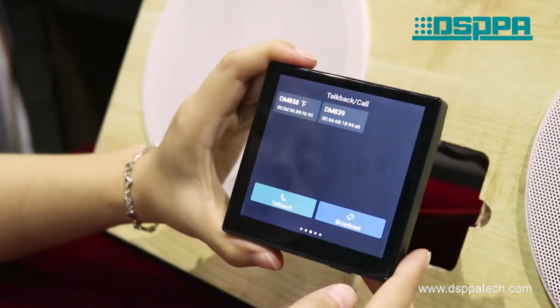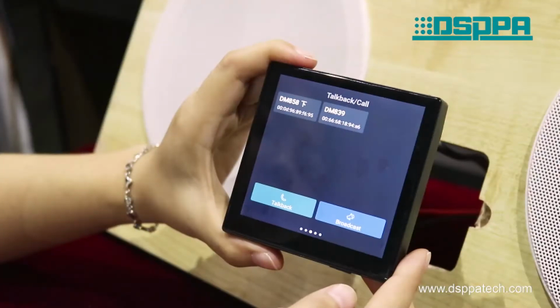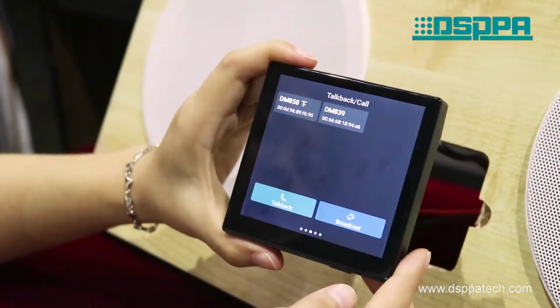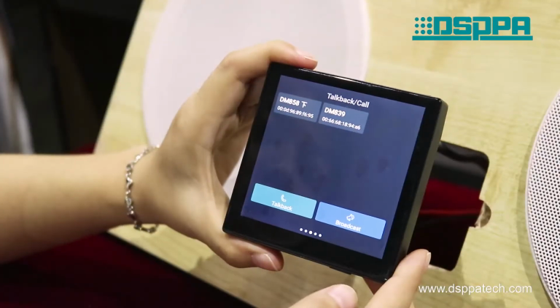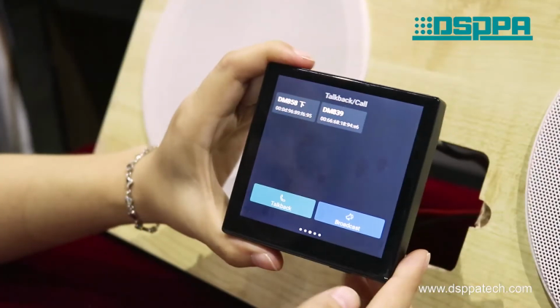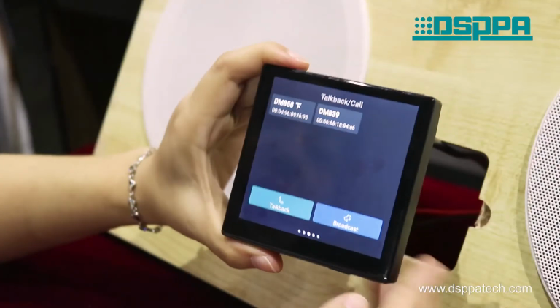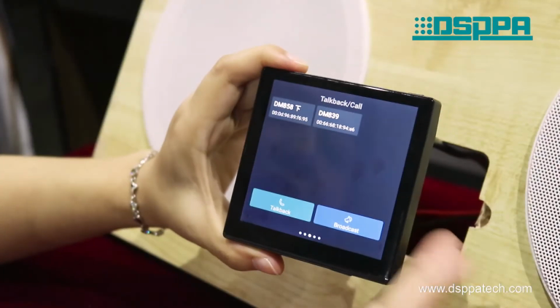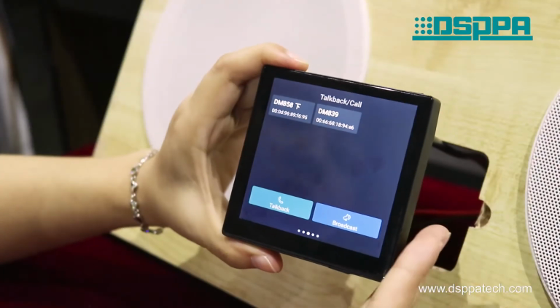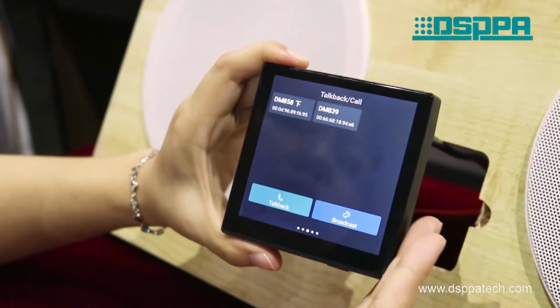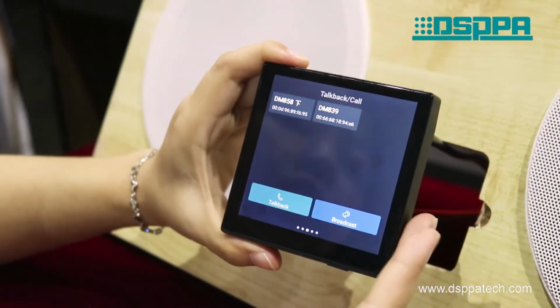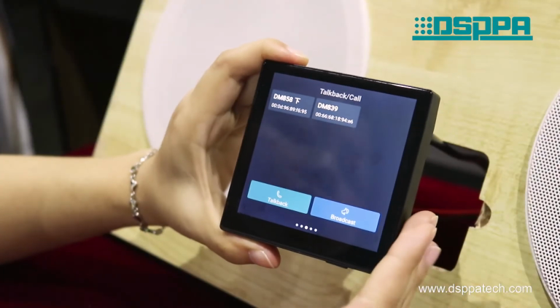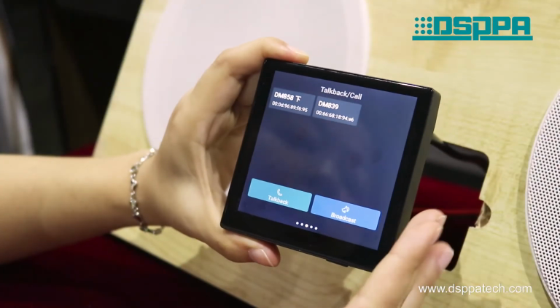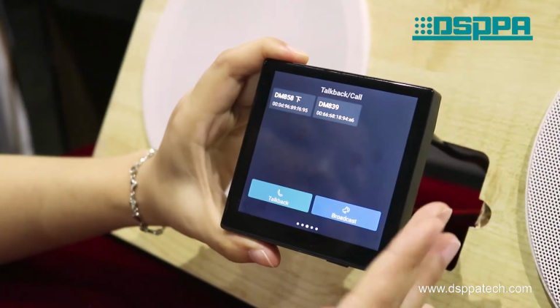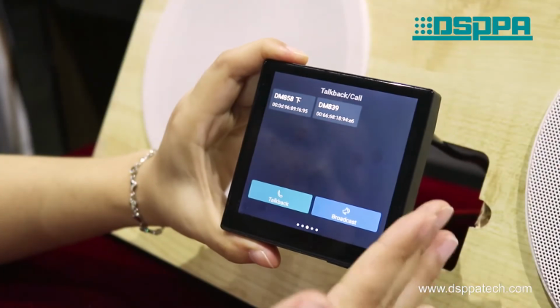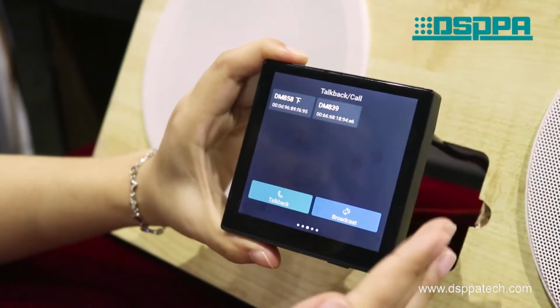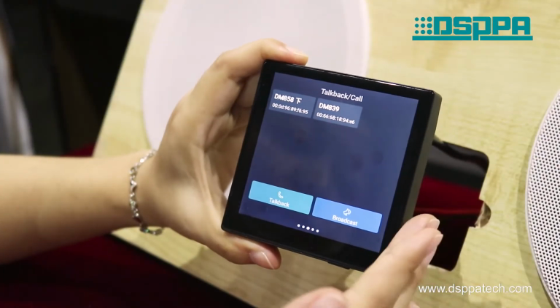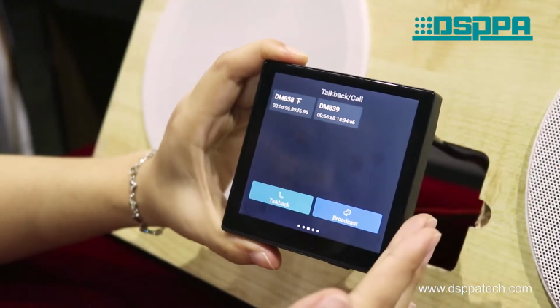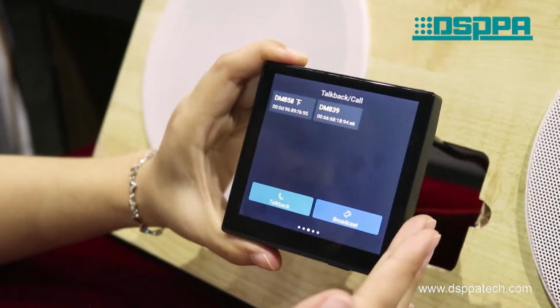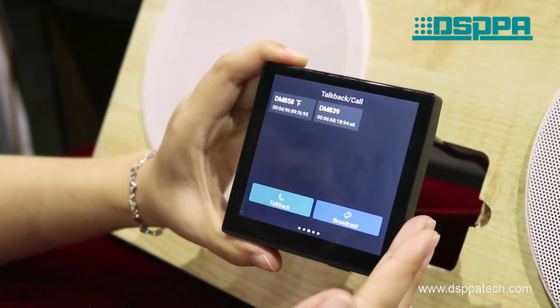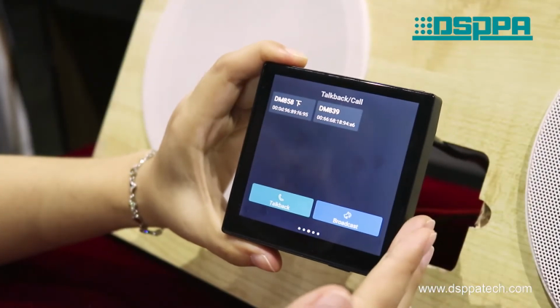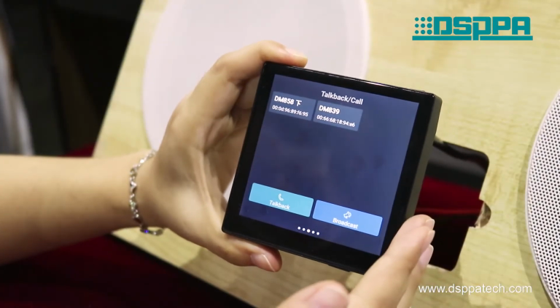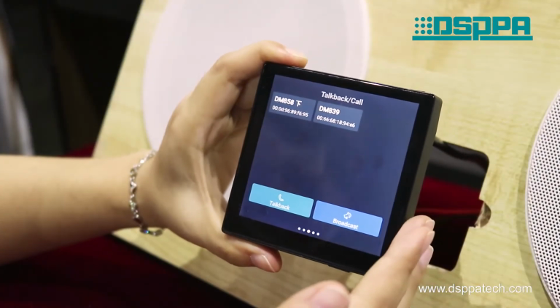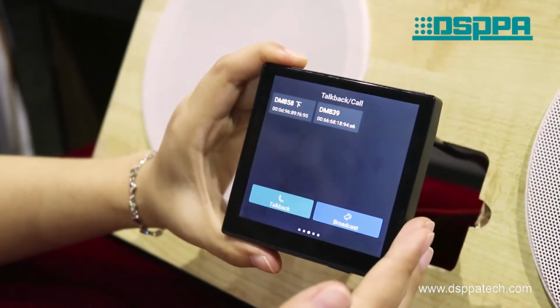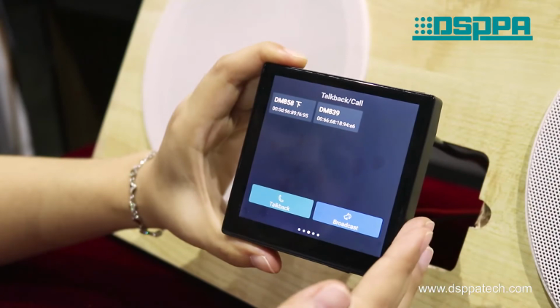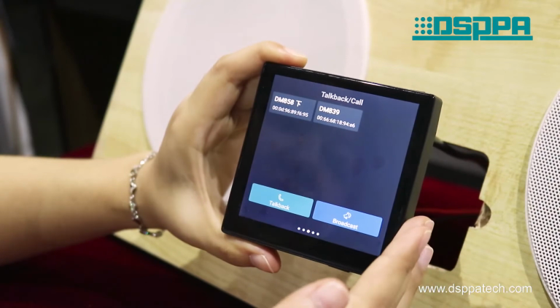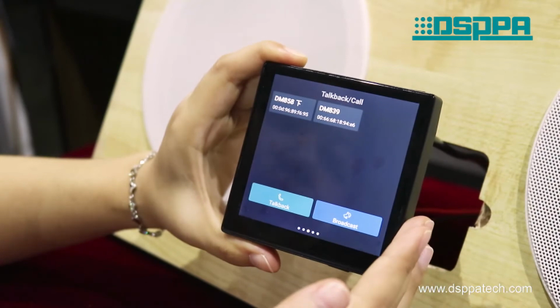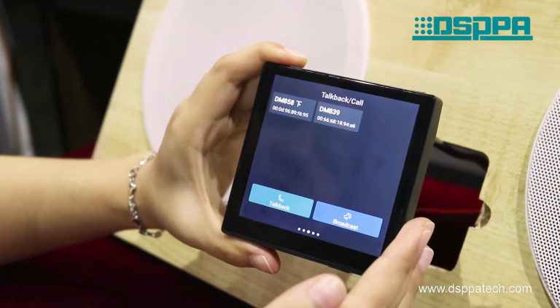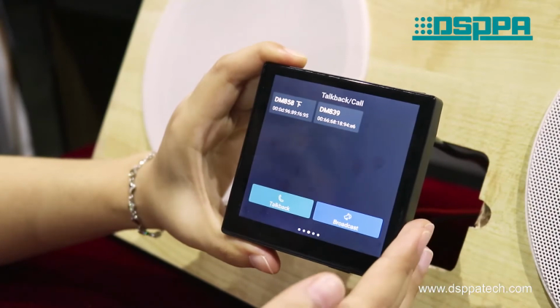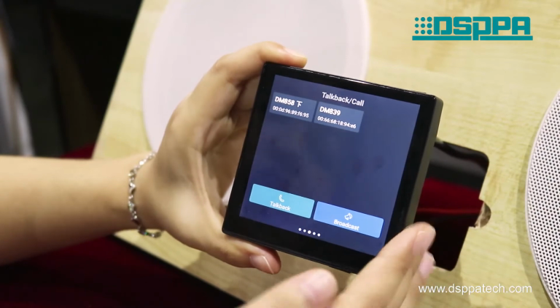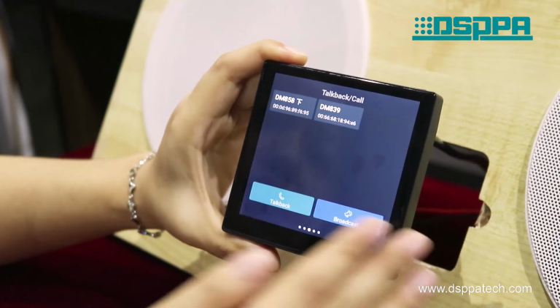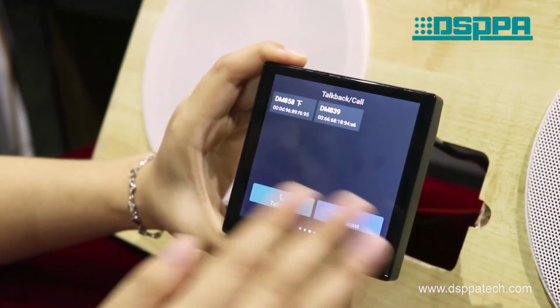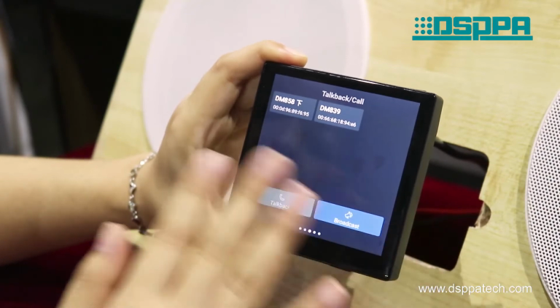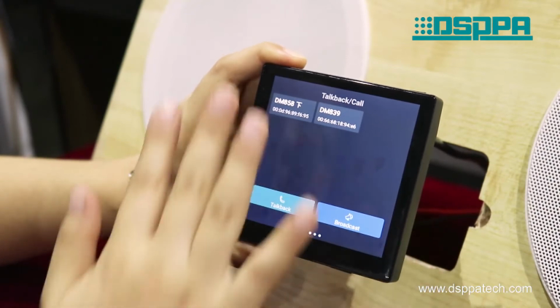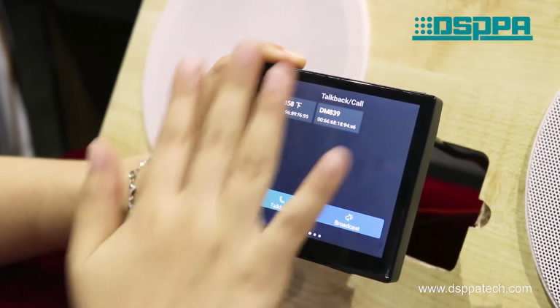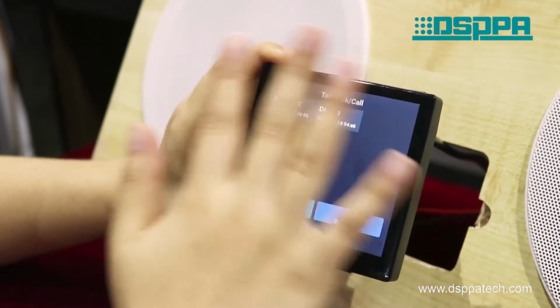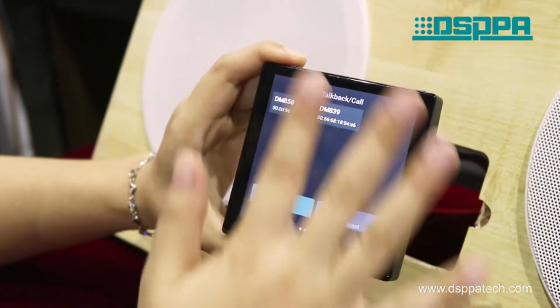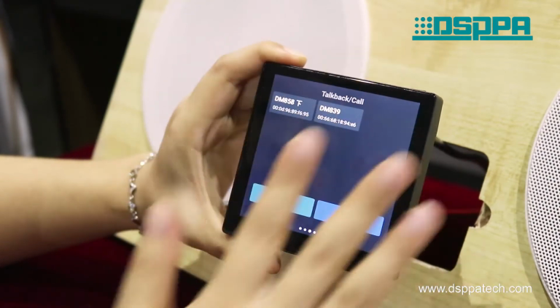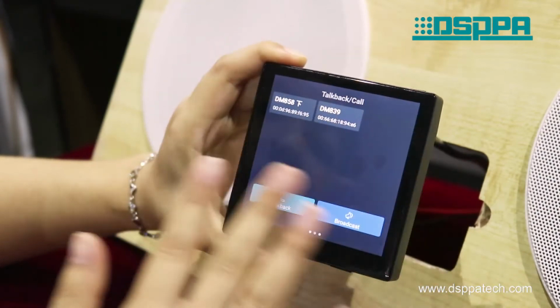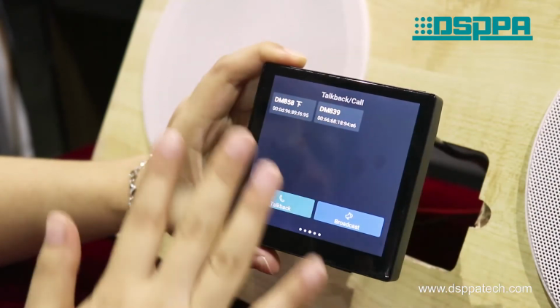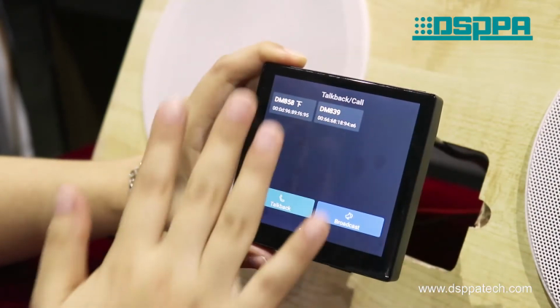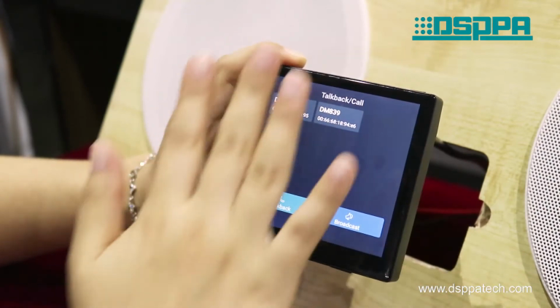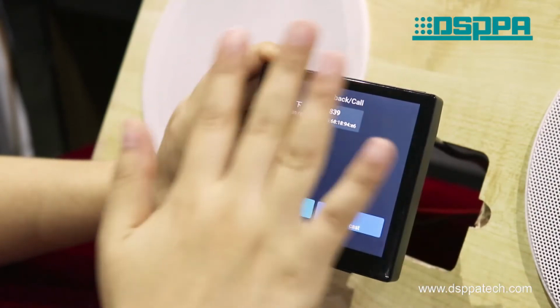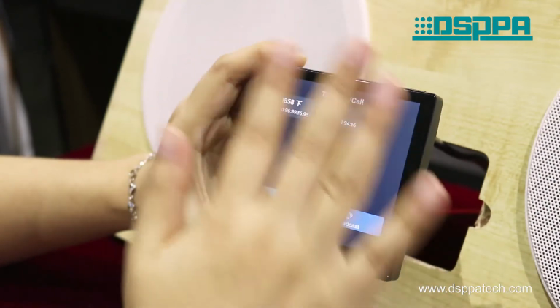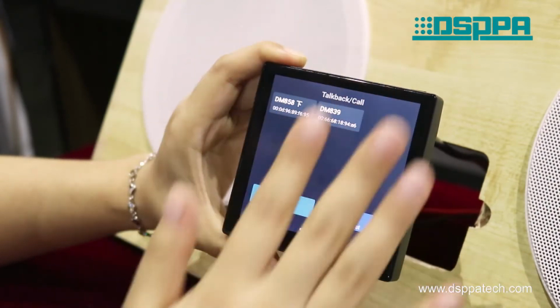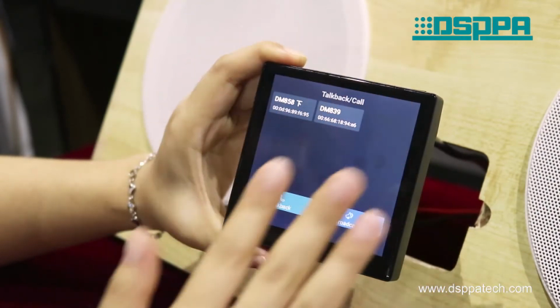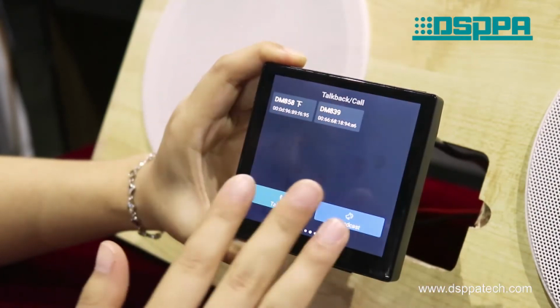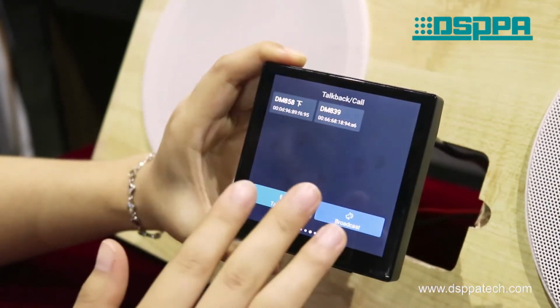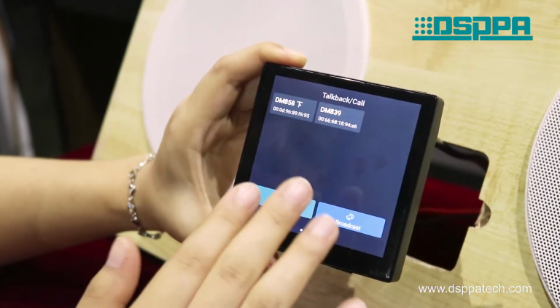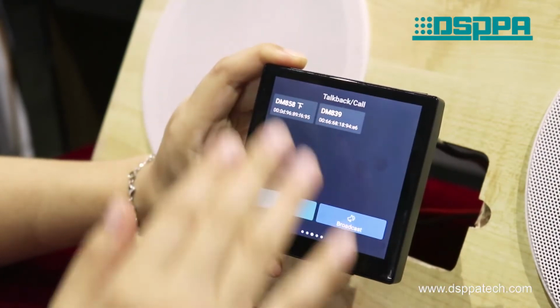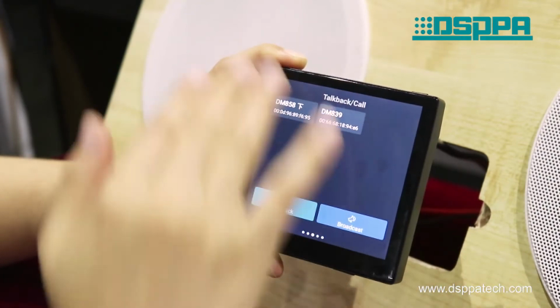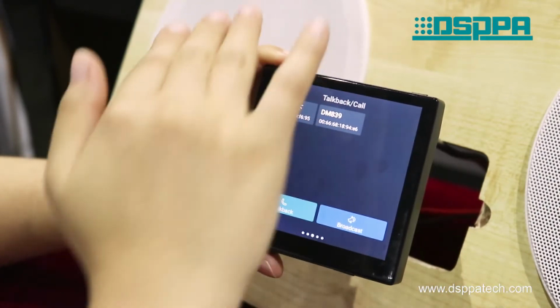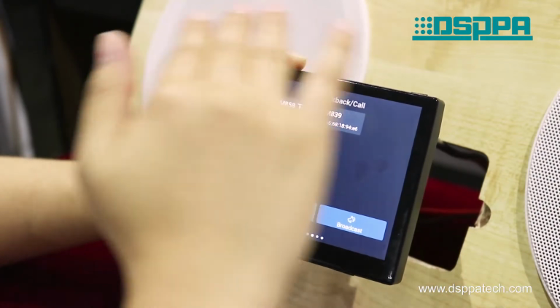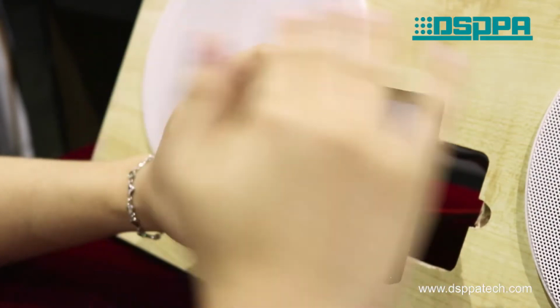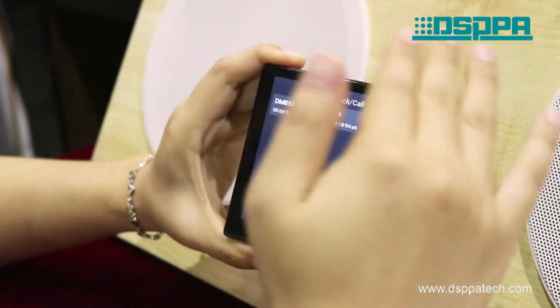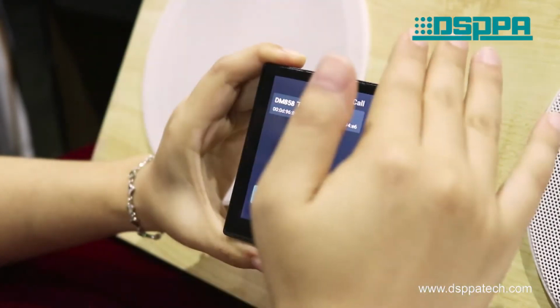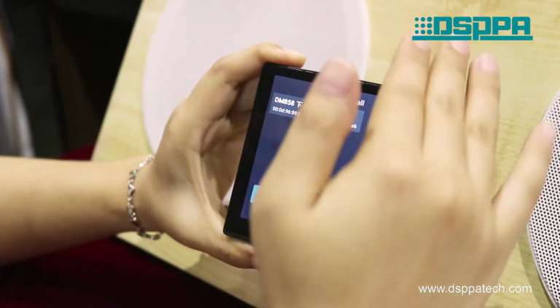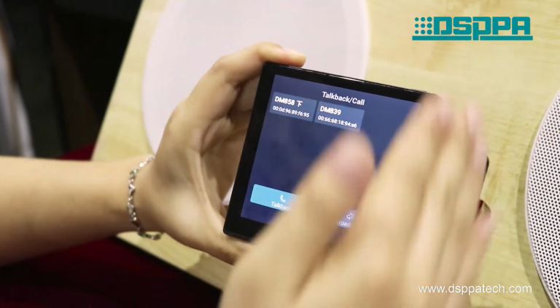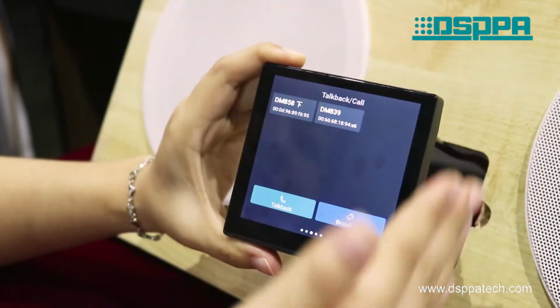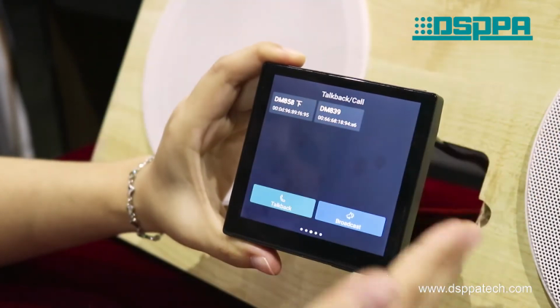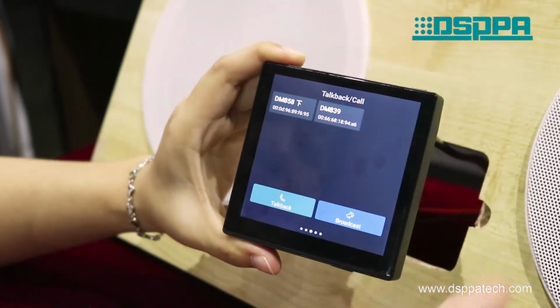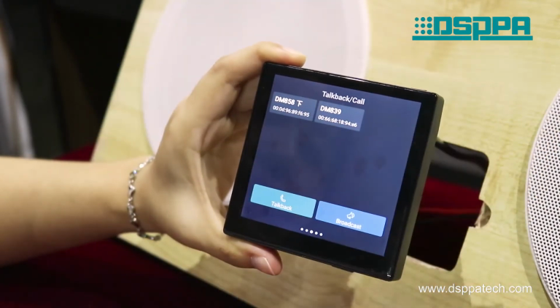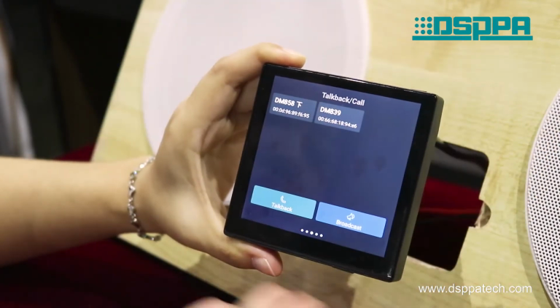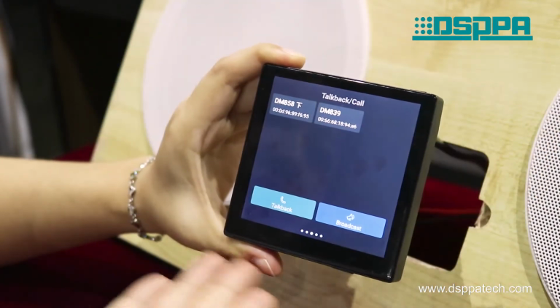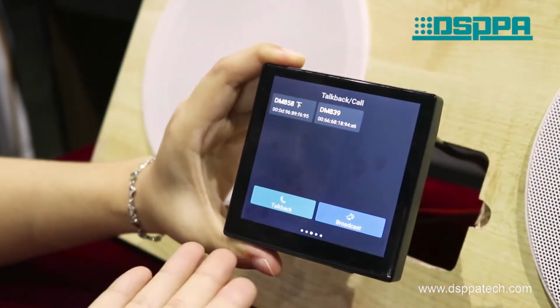Let's move on to the next part to learn about the product appearance and basic dimensions.